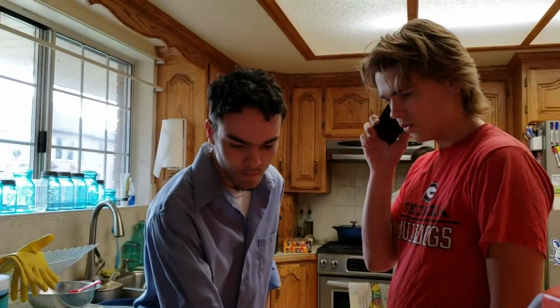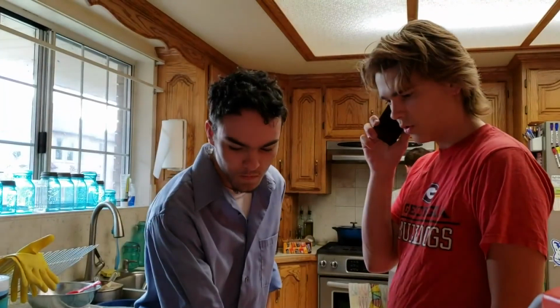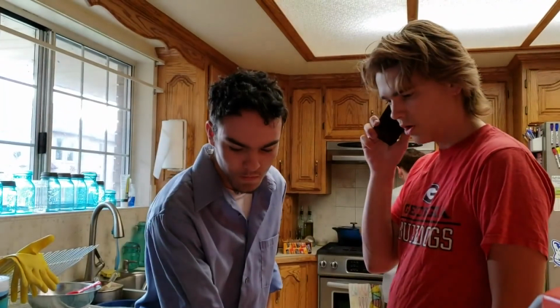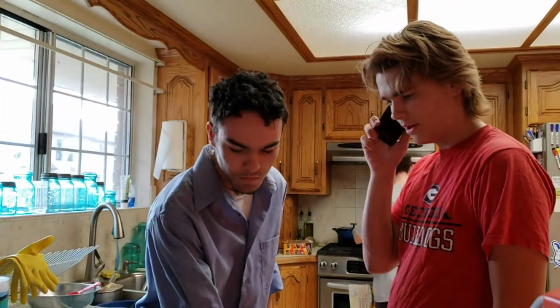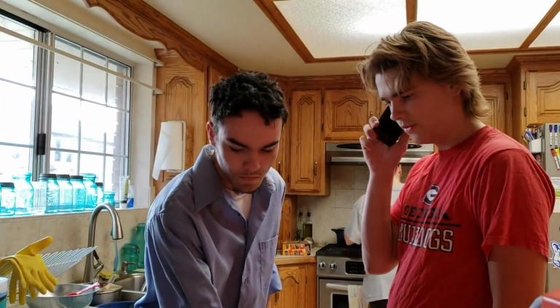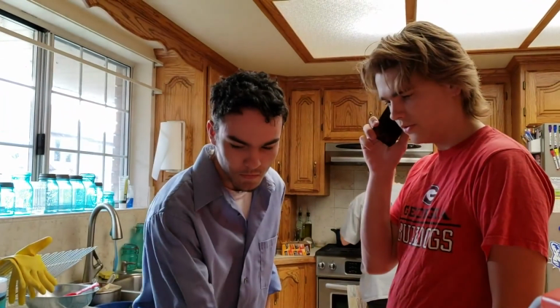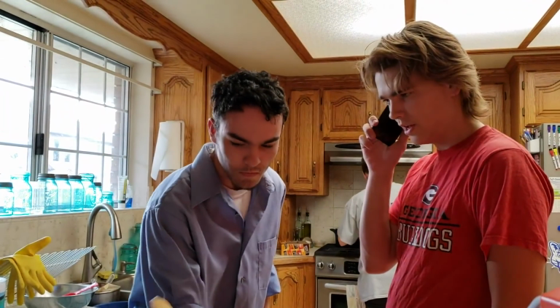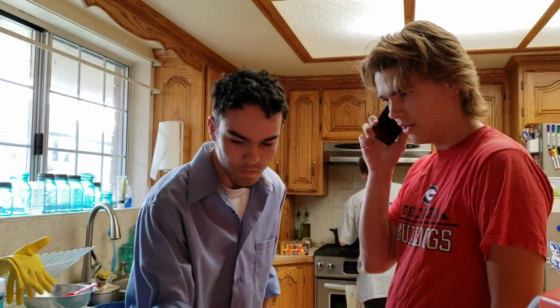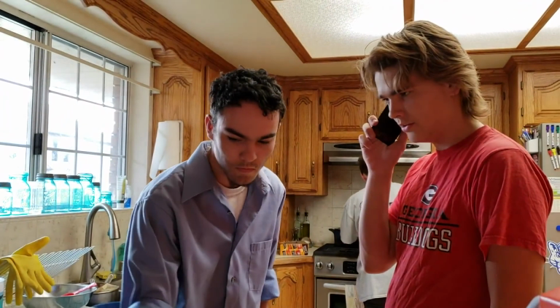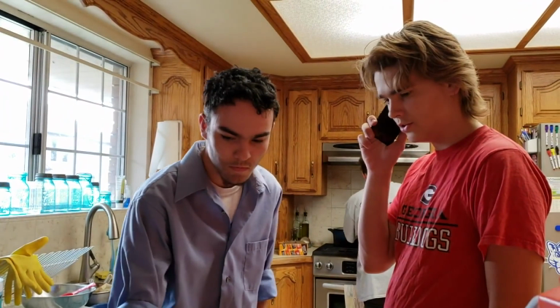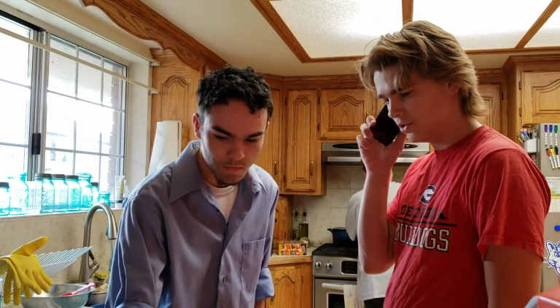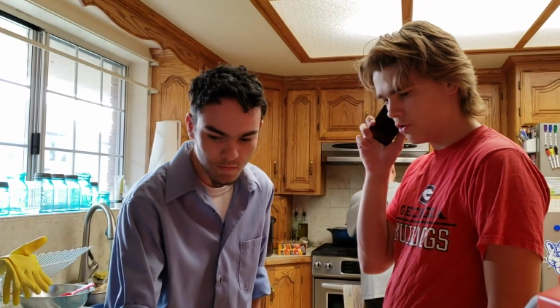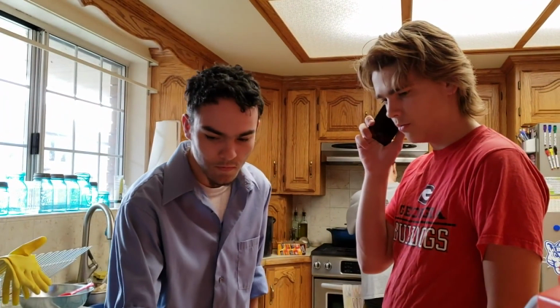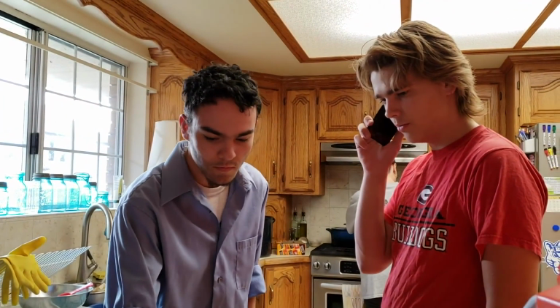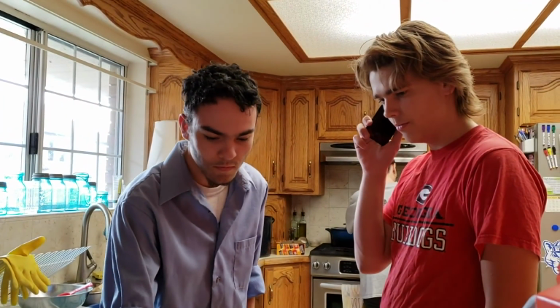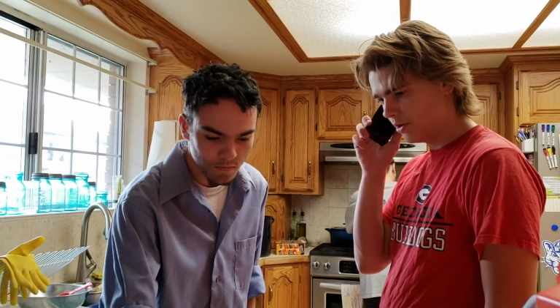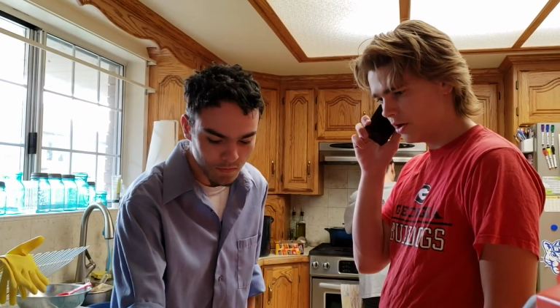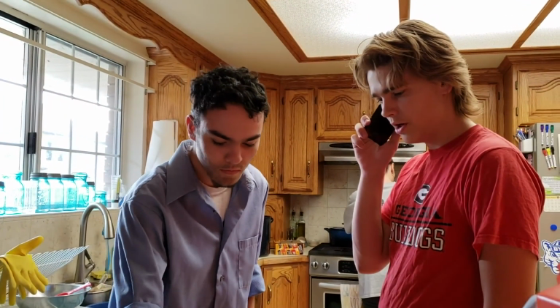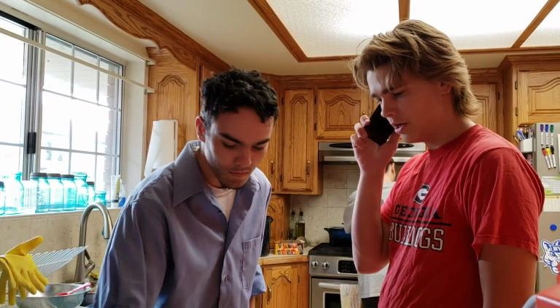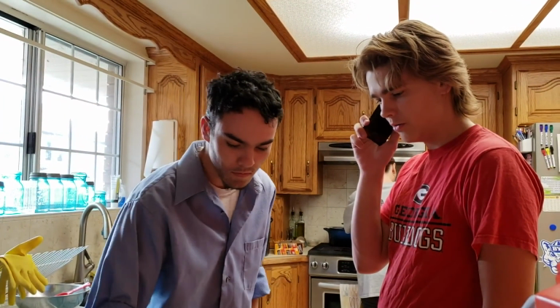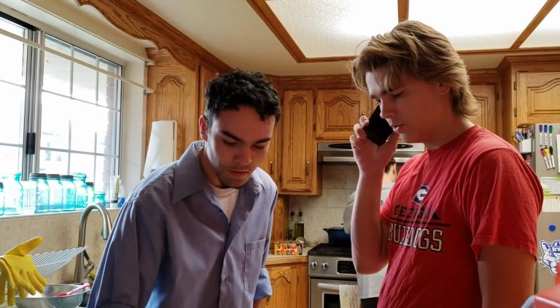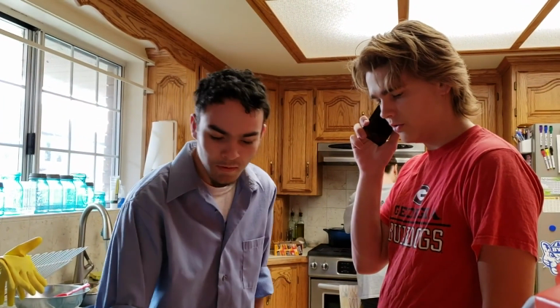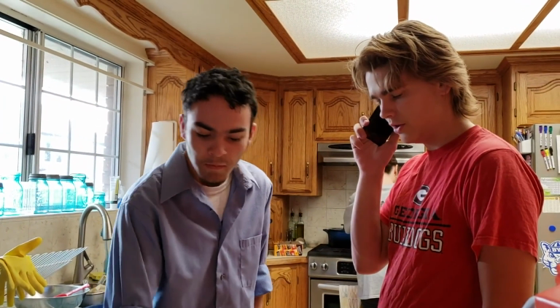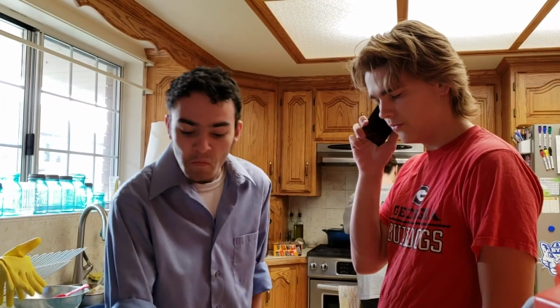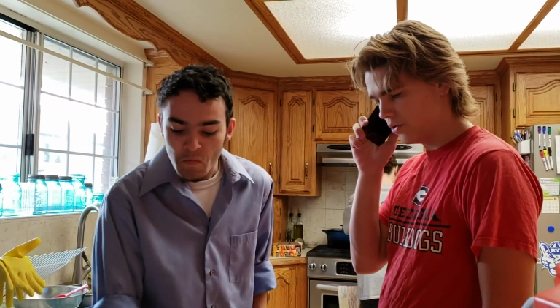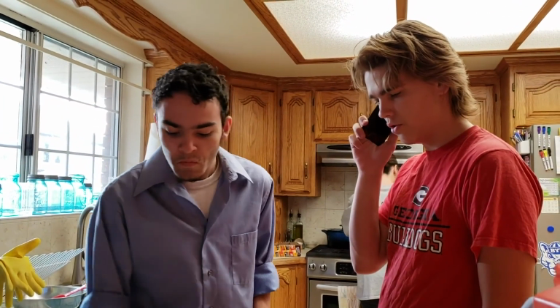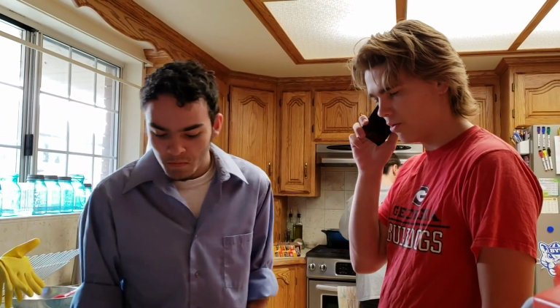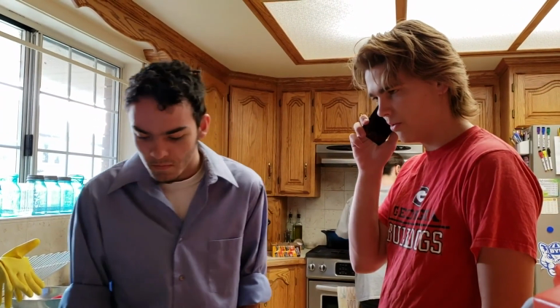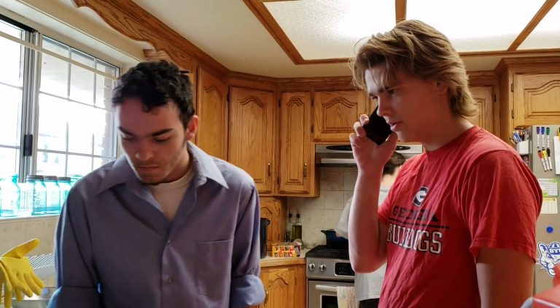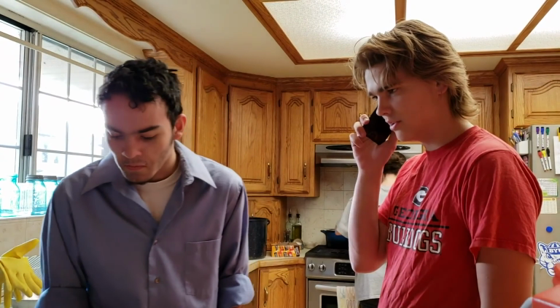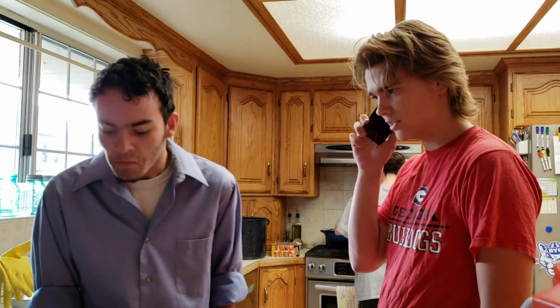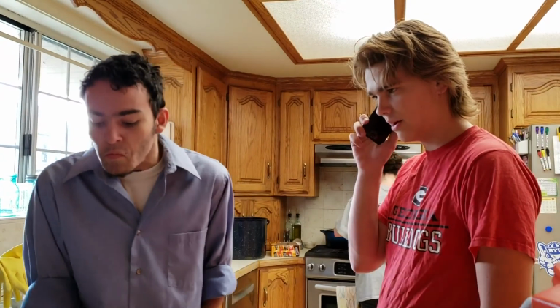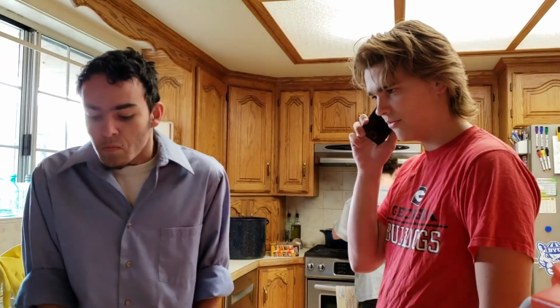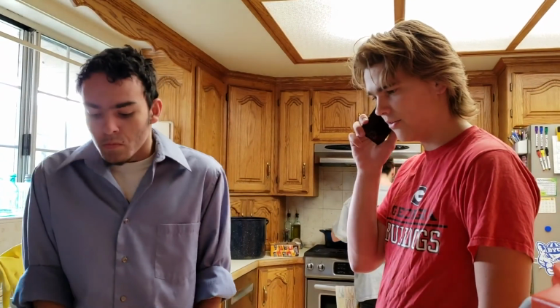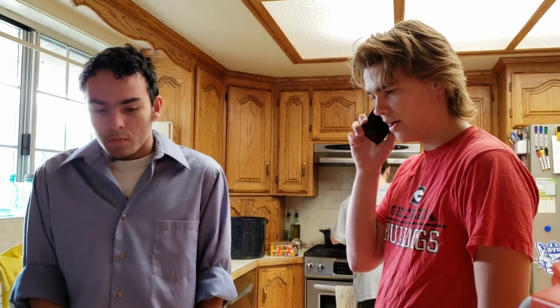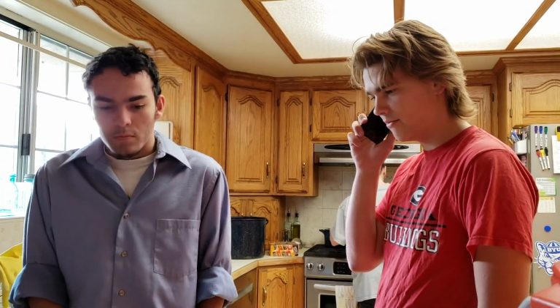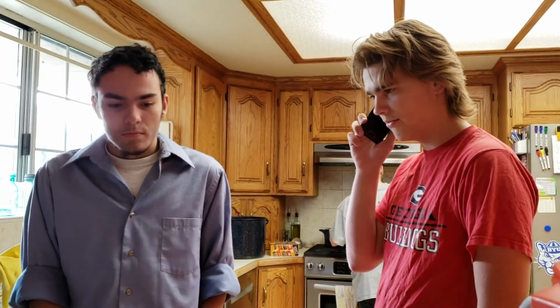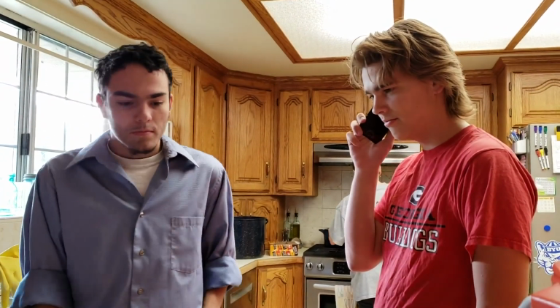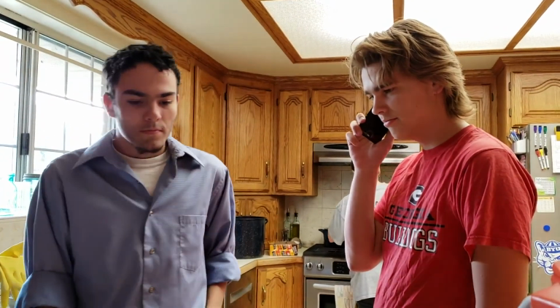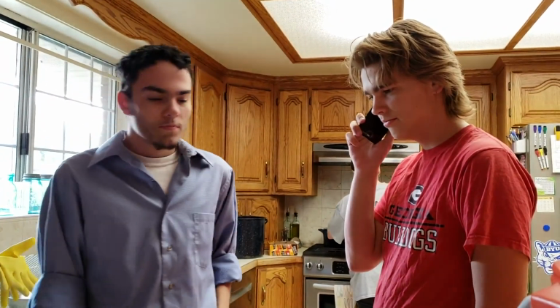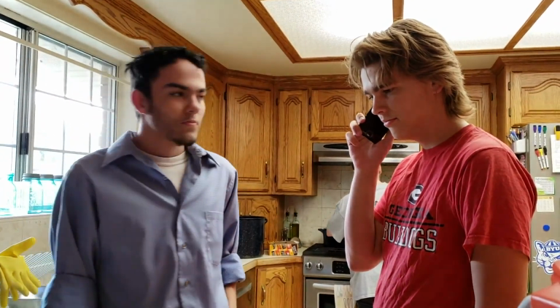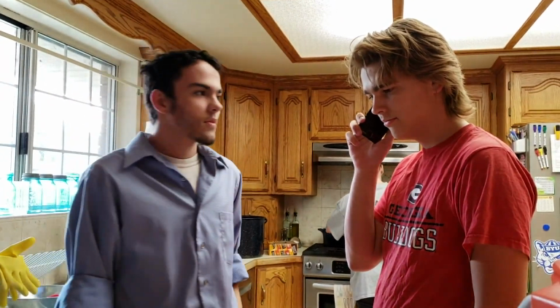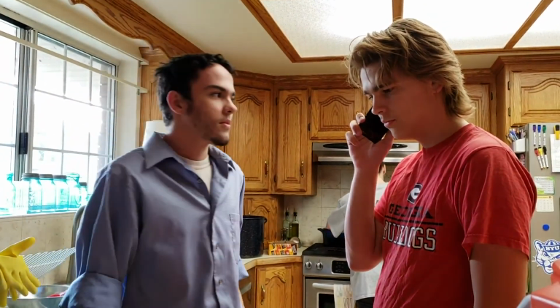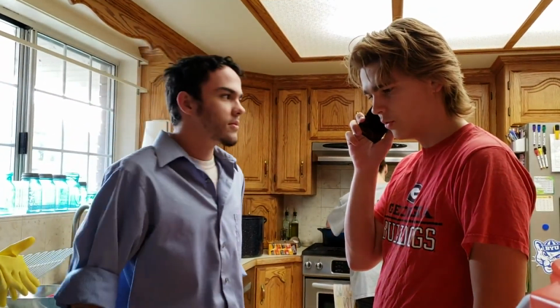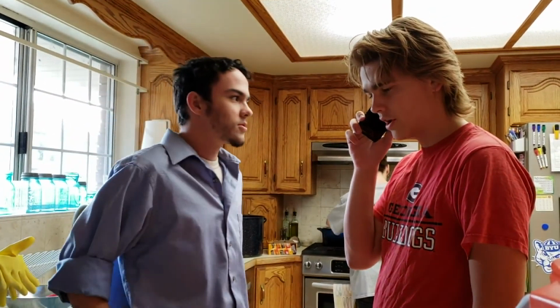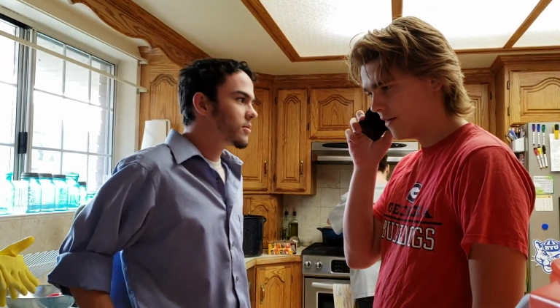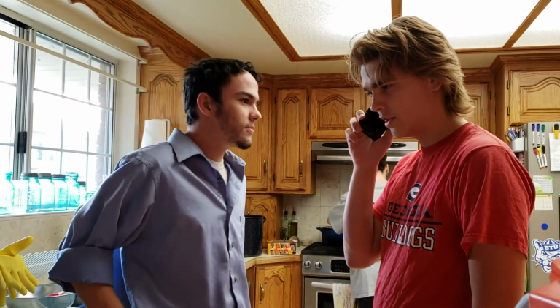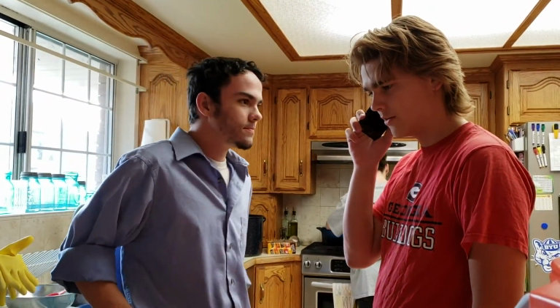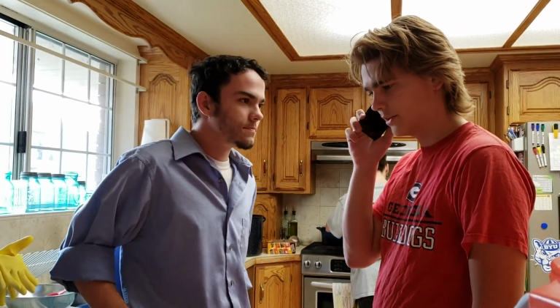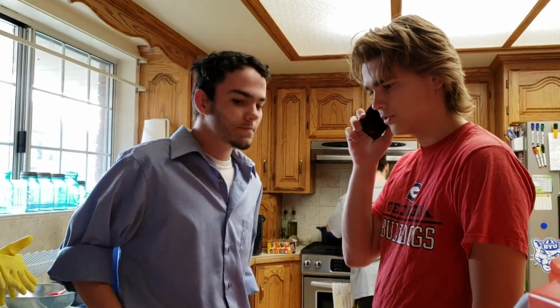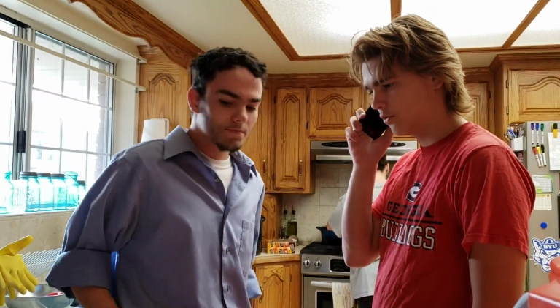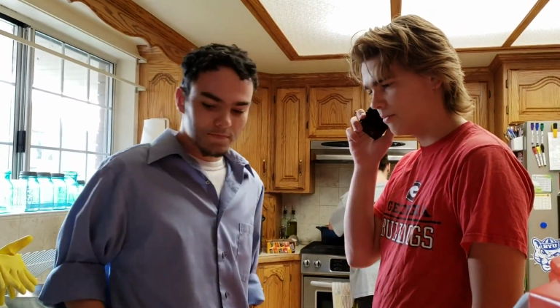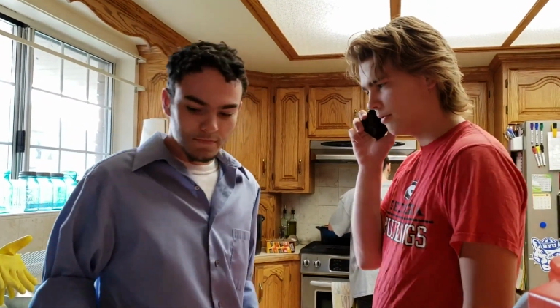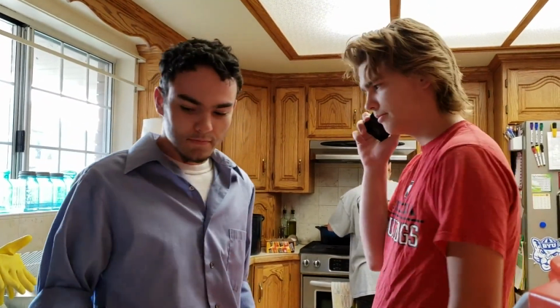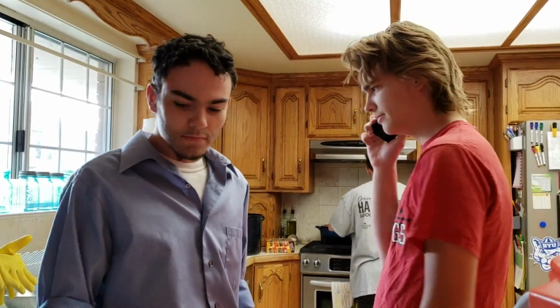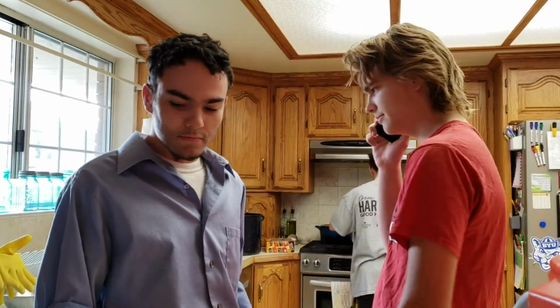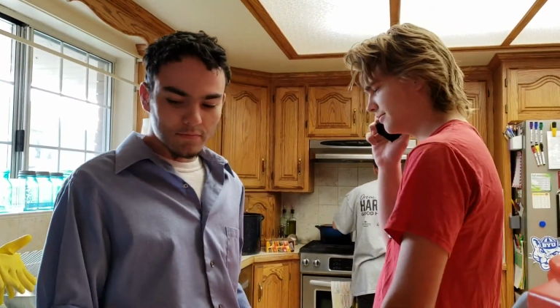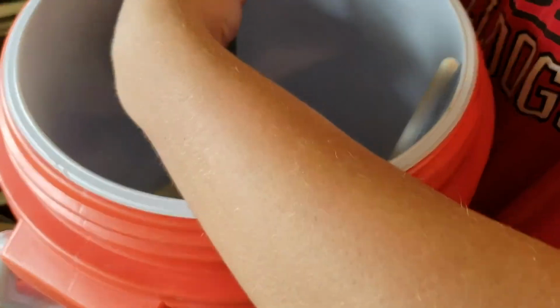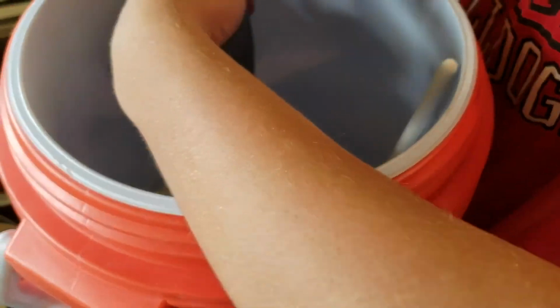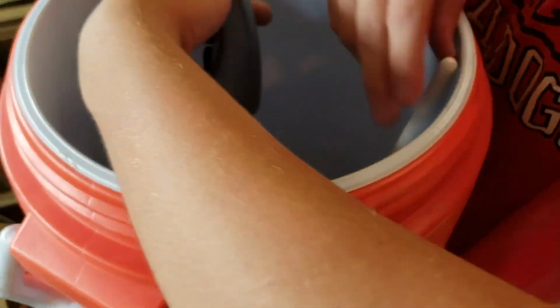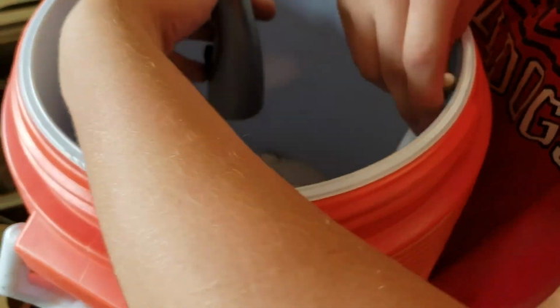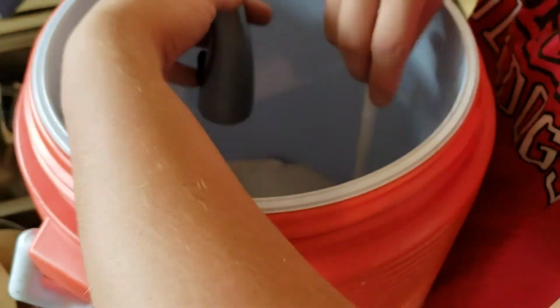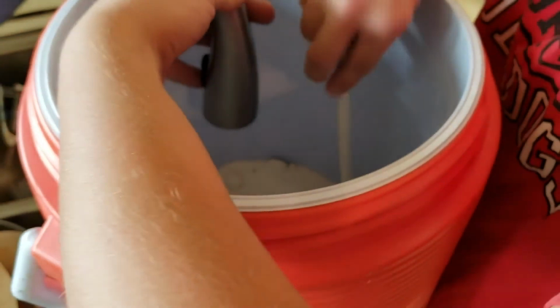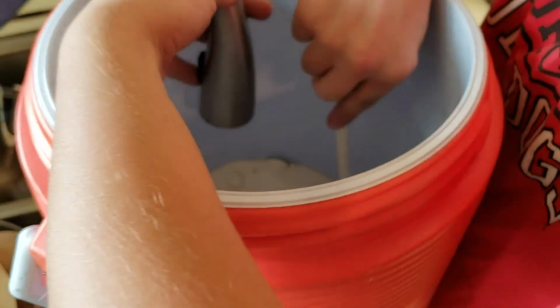We're going to make 50 gallons, and a normal party needs about five. We're going to have a lot of extra root beer. Okay, ready? Go!